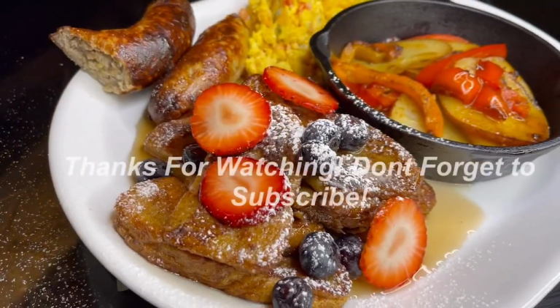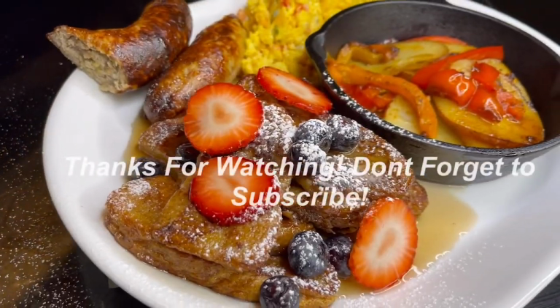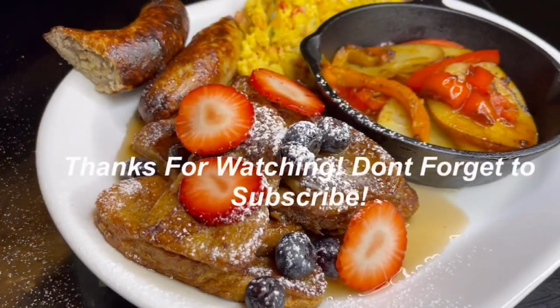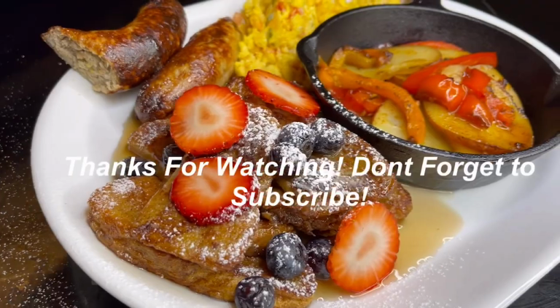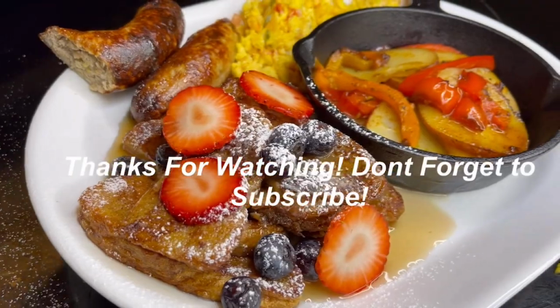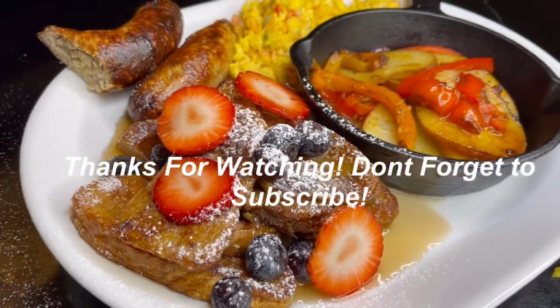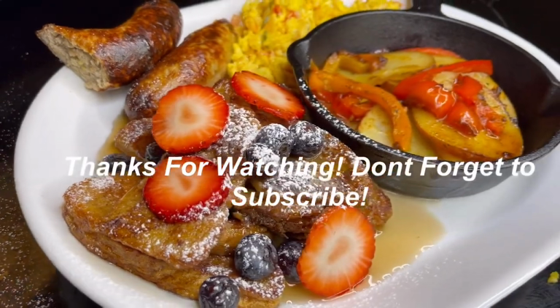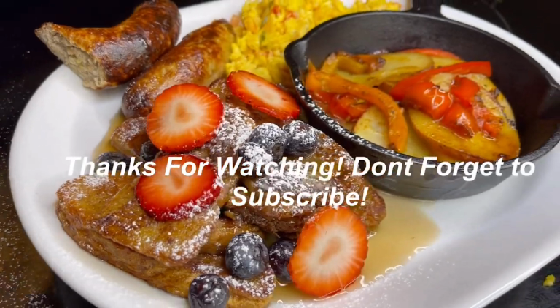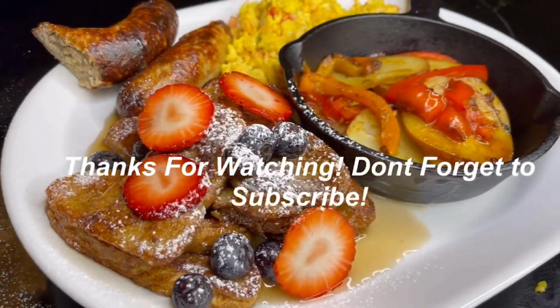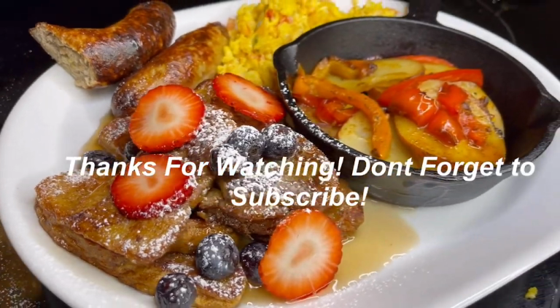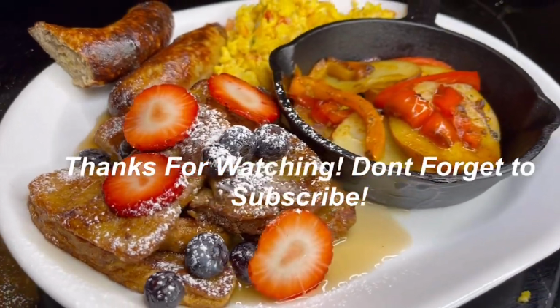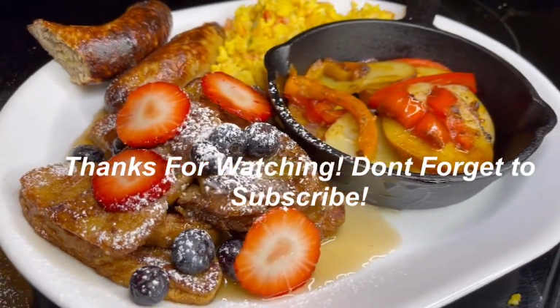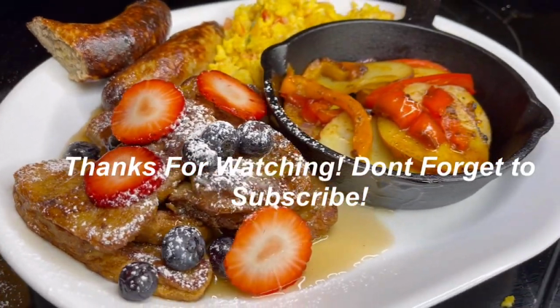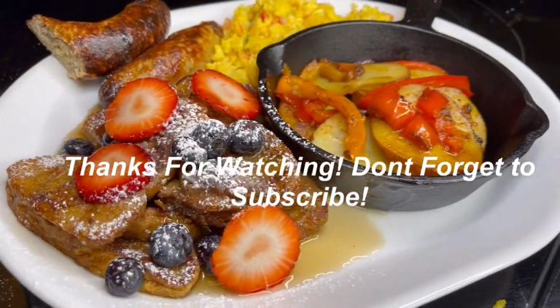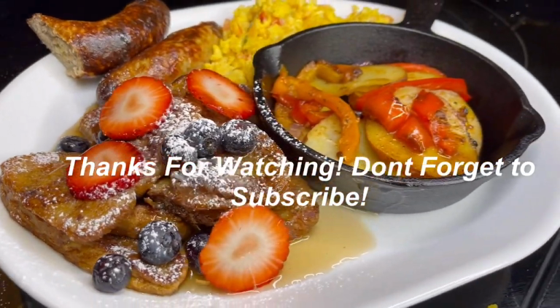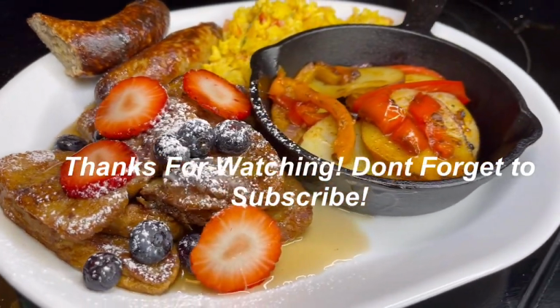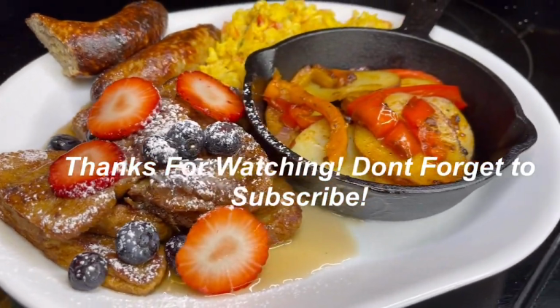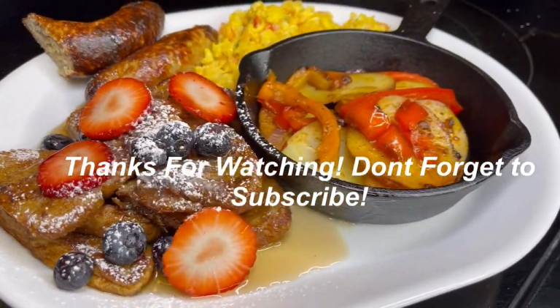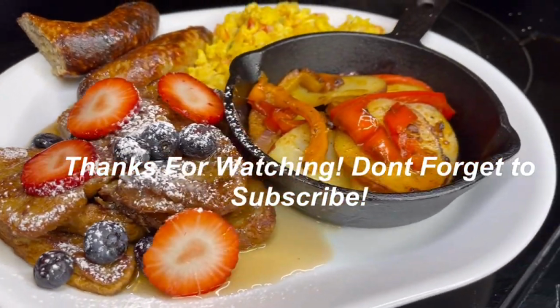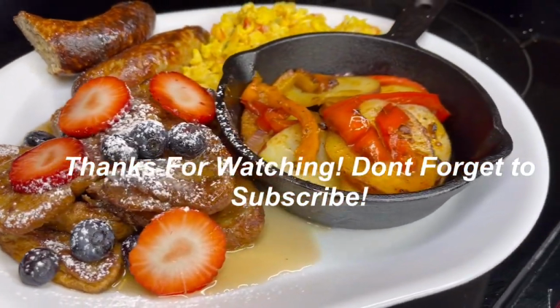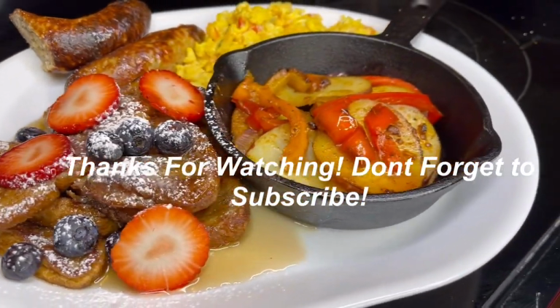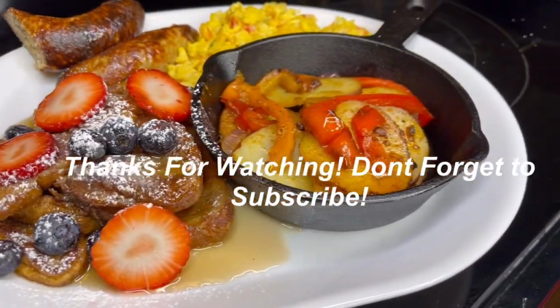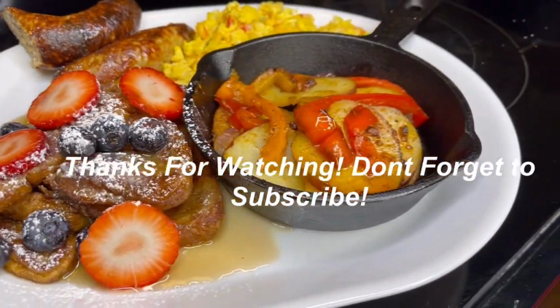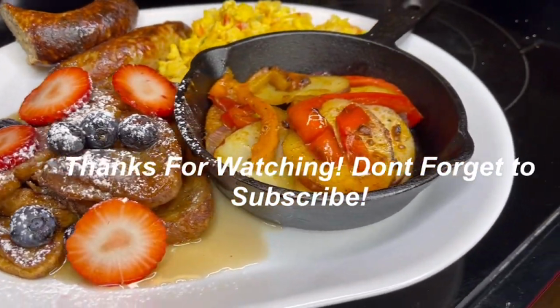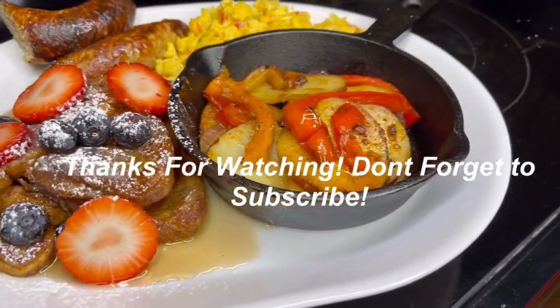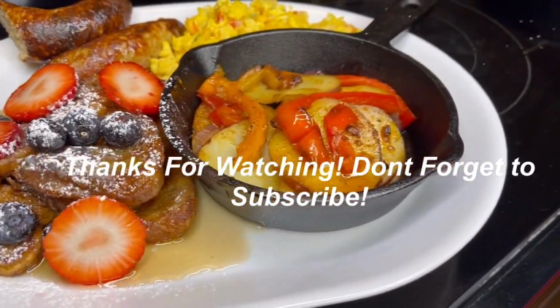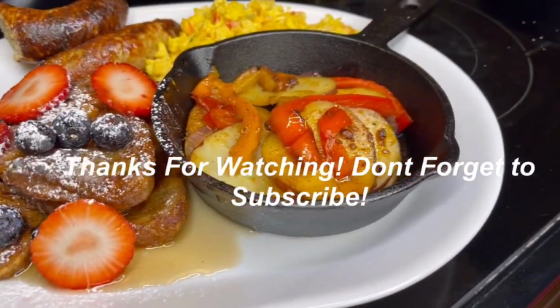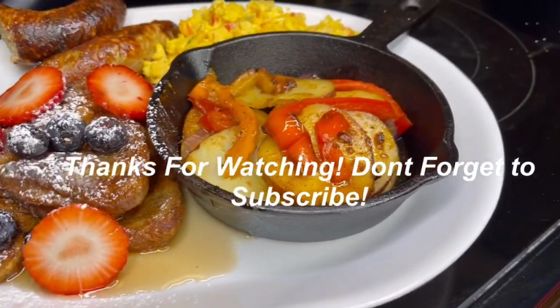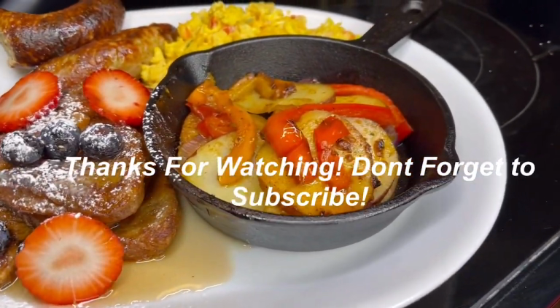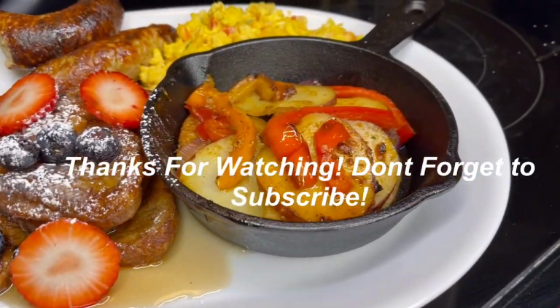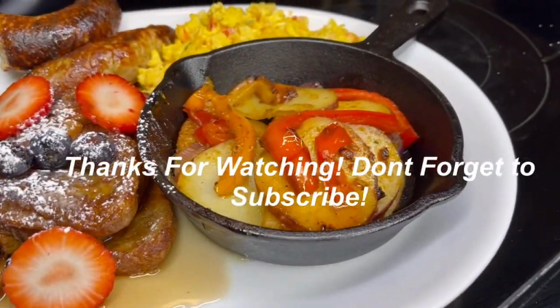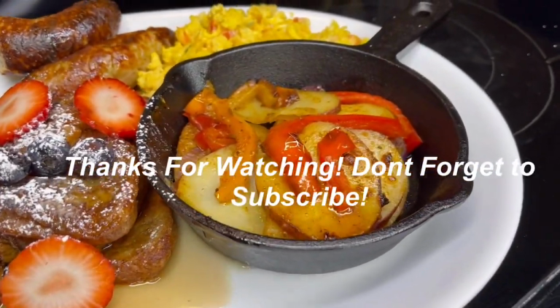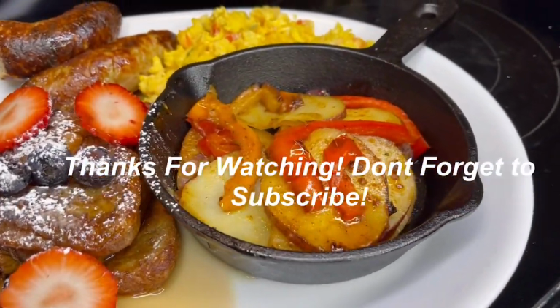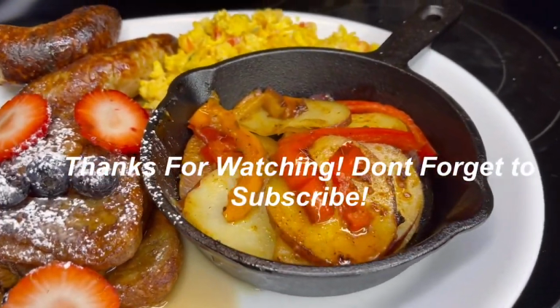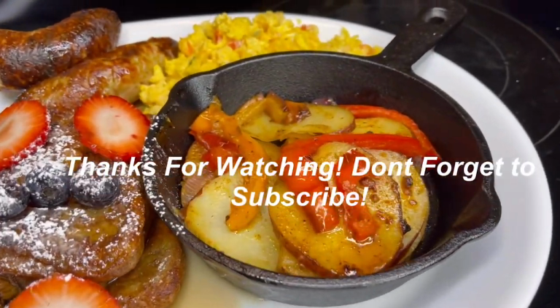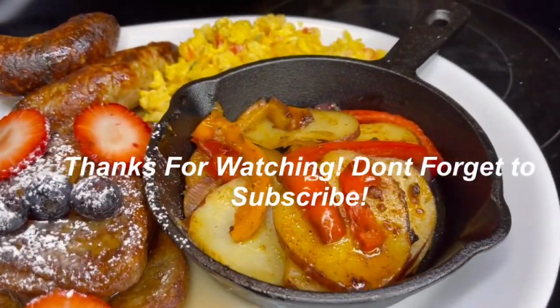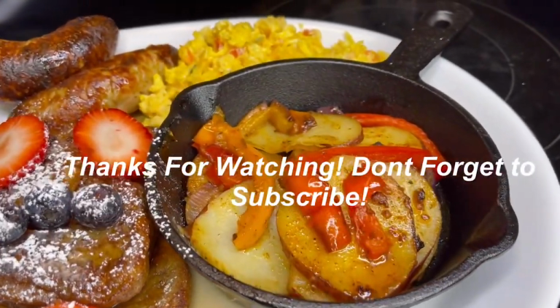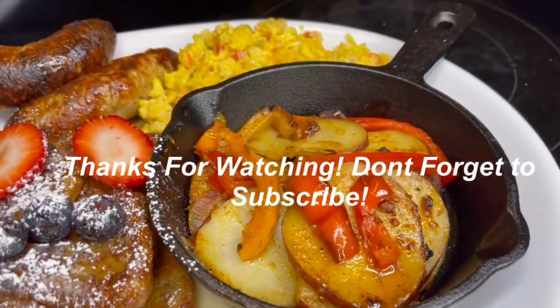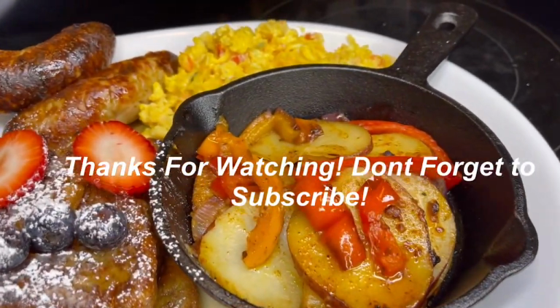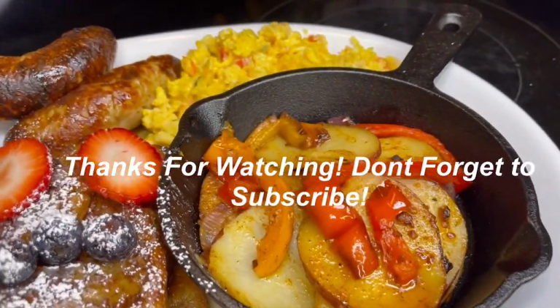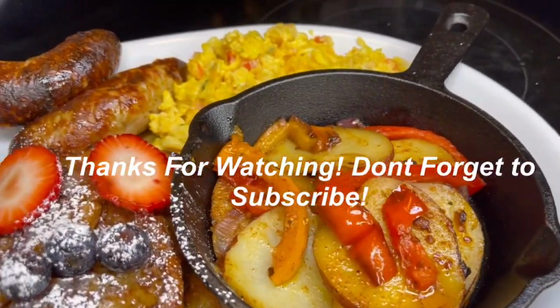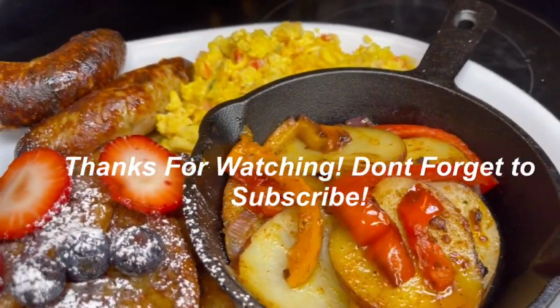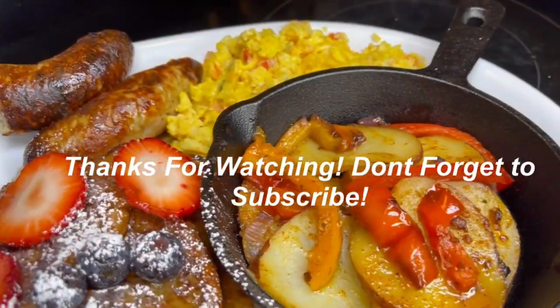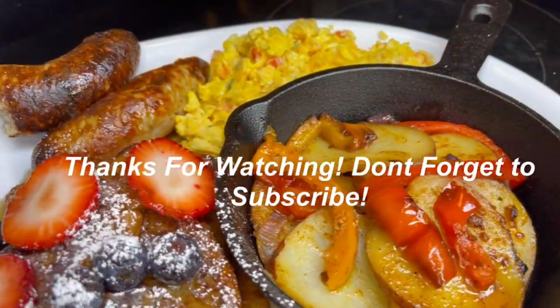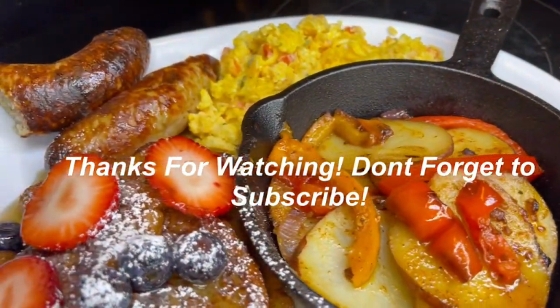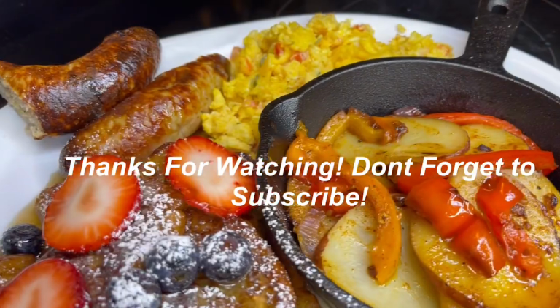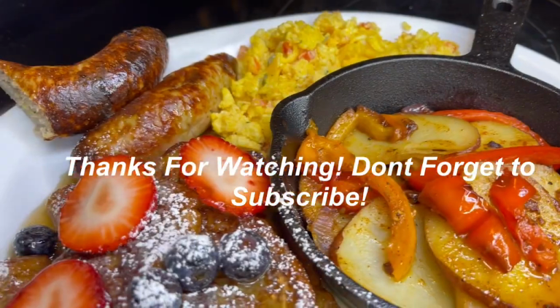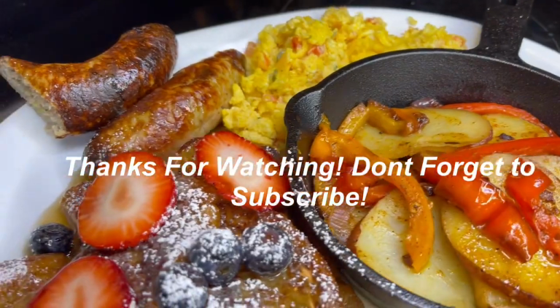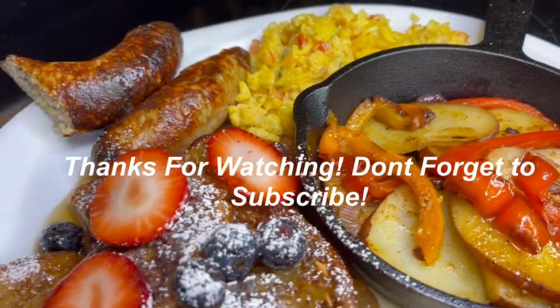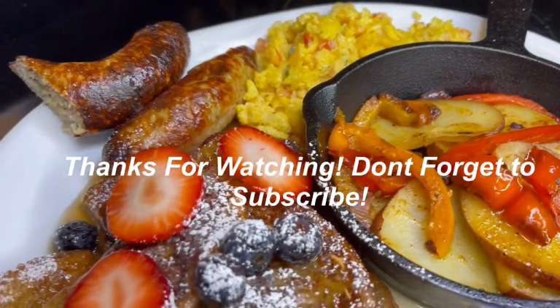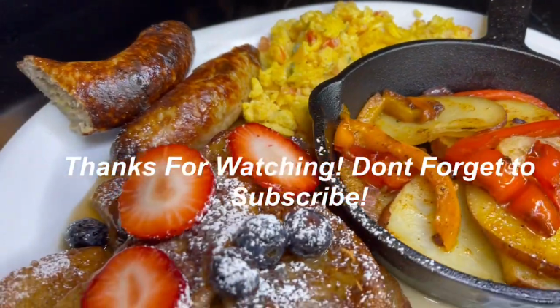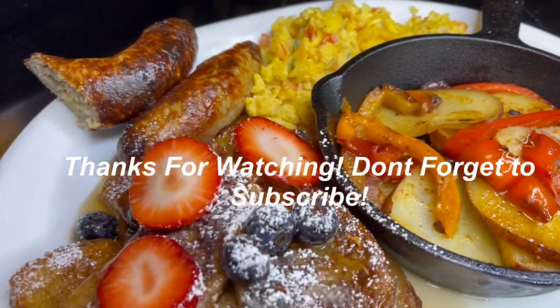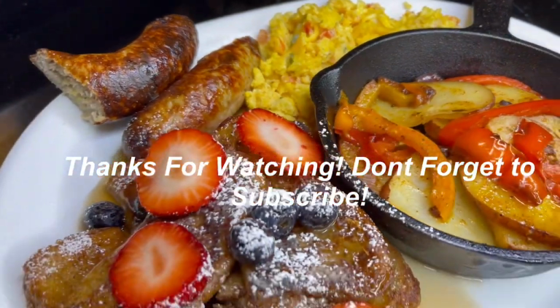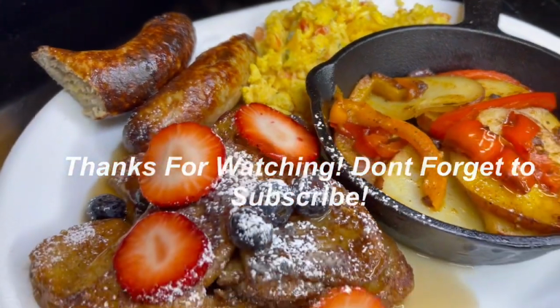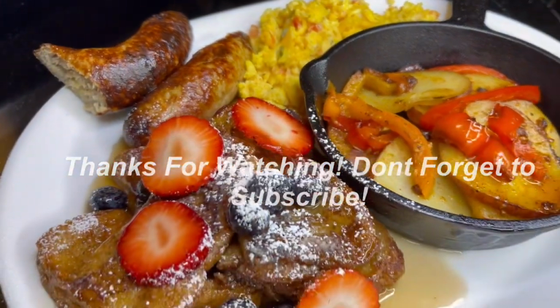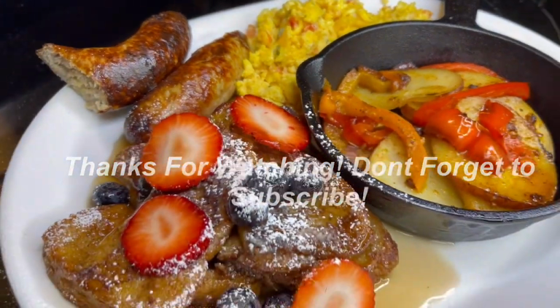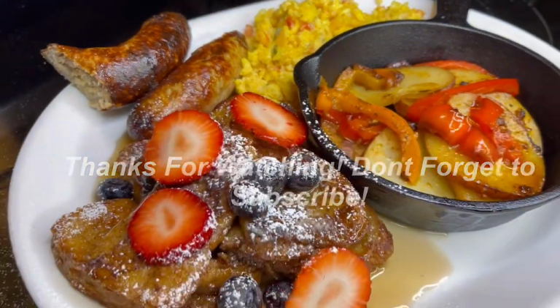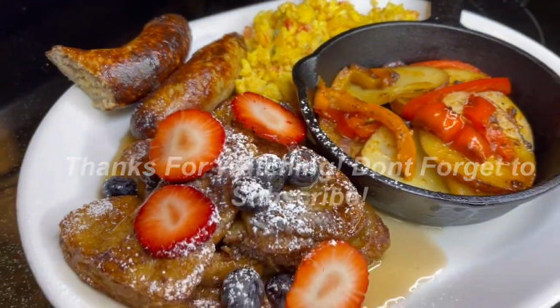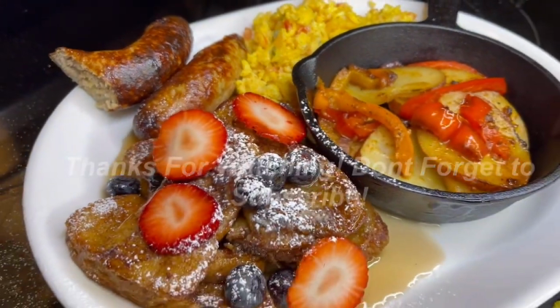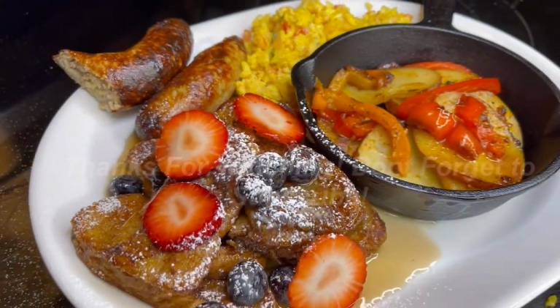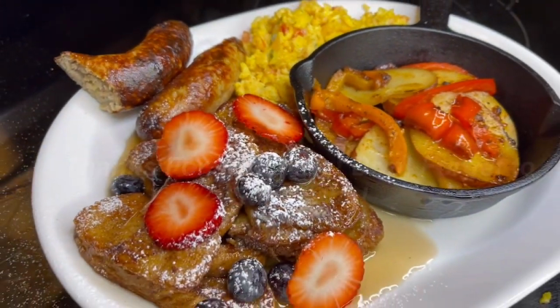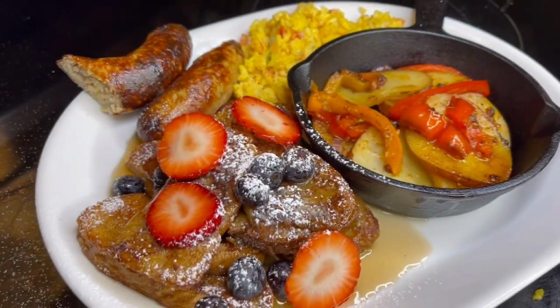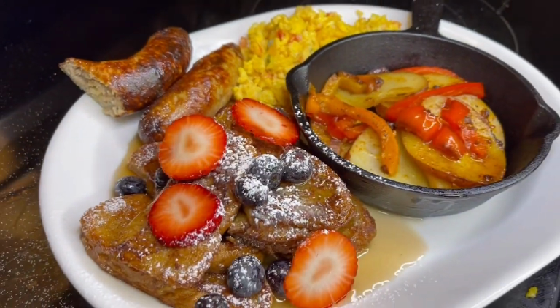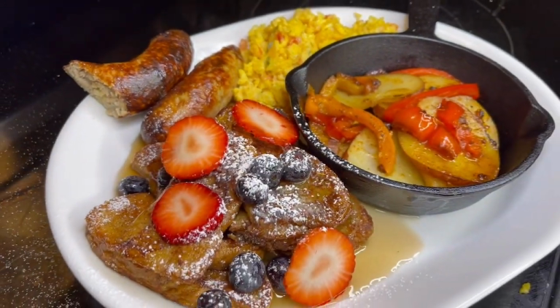Thank you guys so much for watching. If you liked this video, don't forget to give it a thumbs up and we'll see you guys in the next video. Bye!